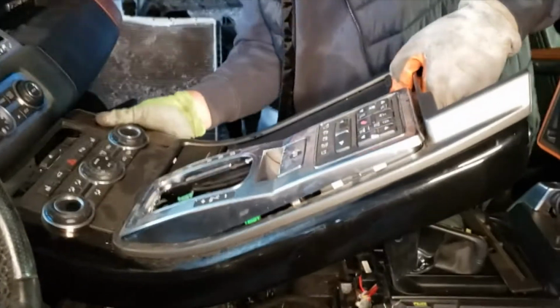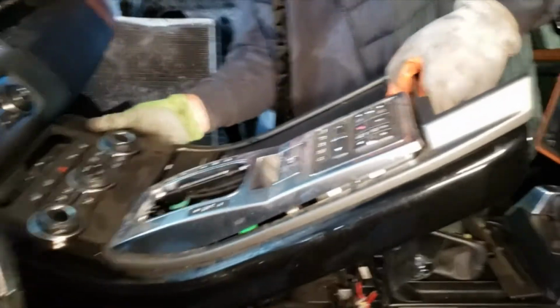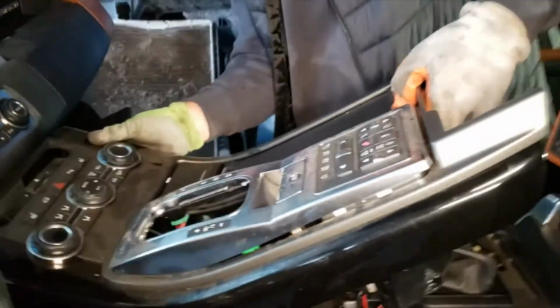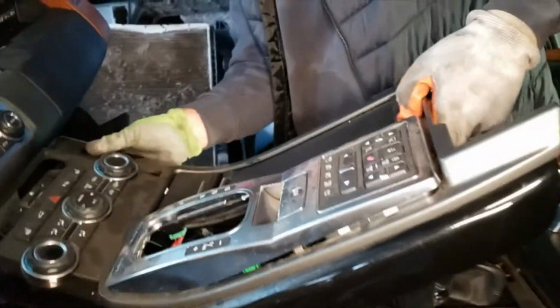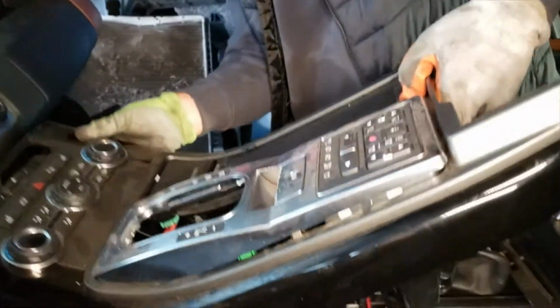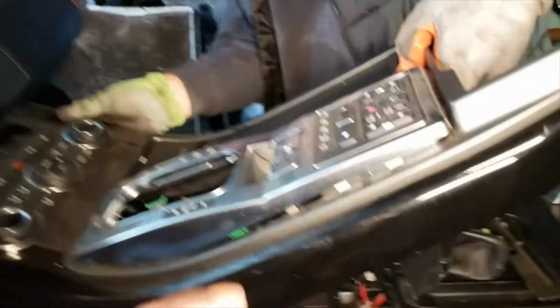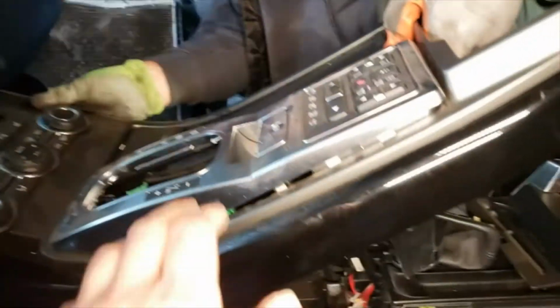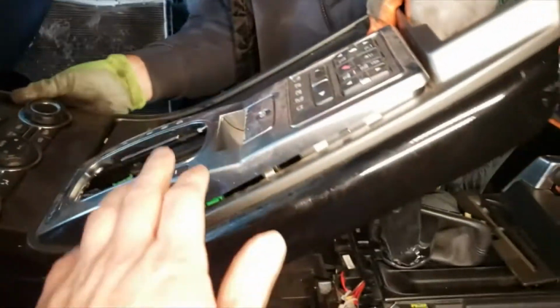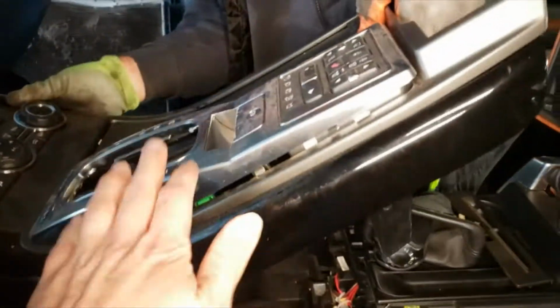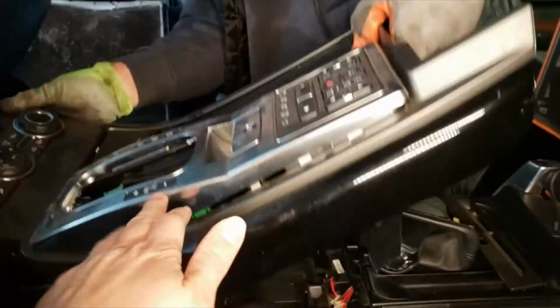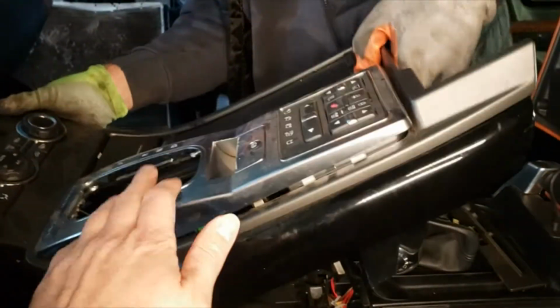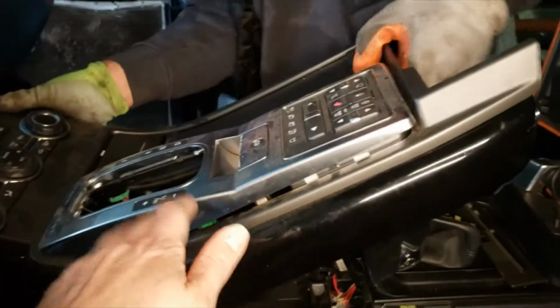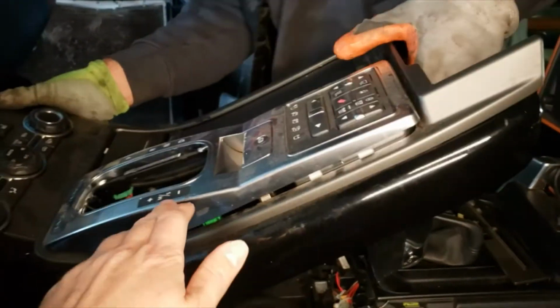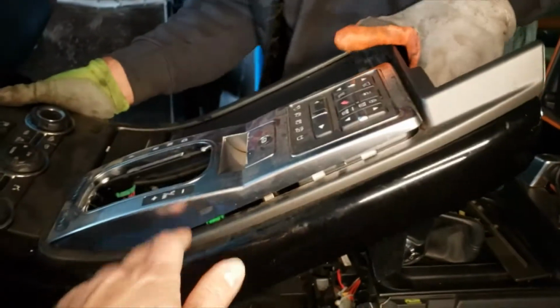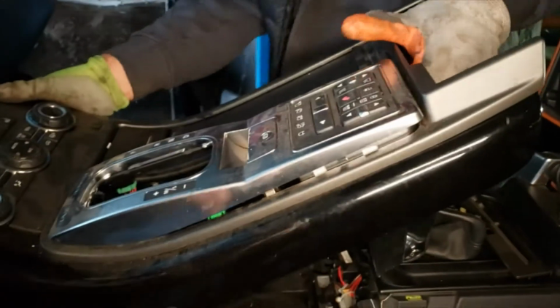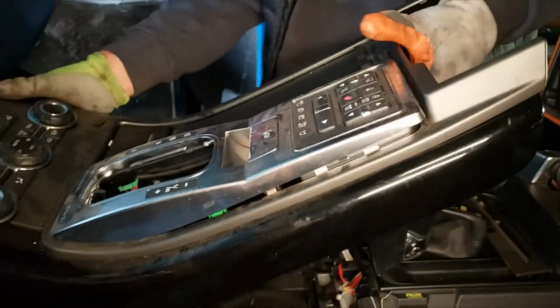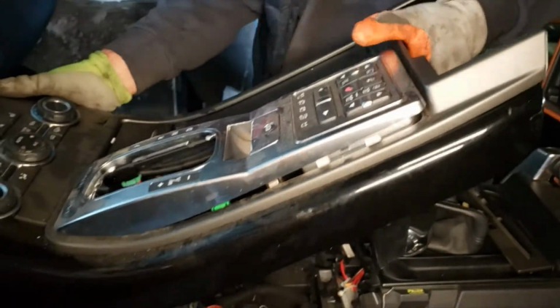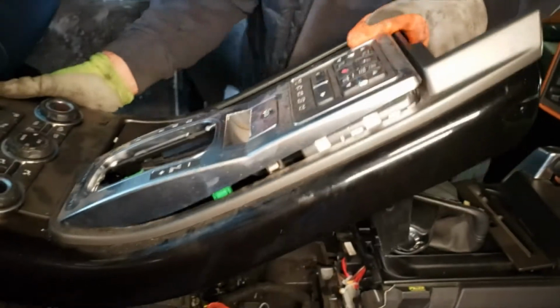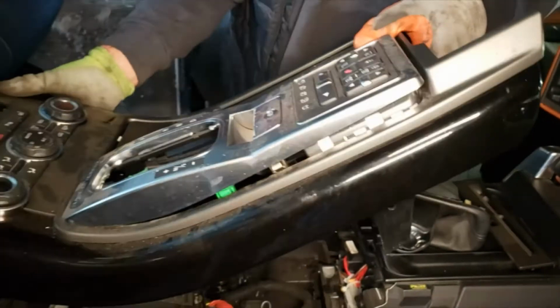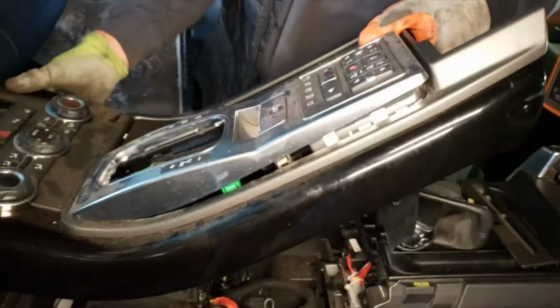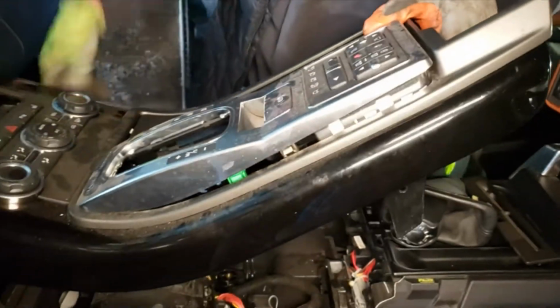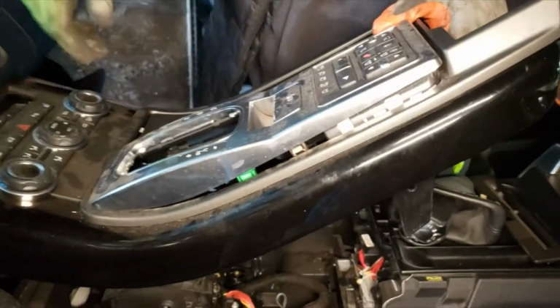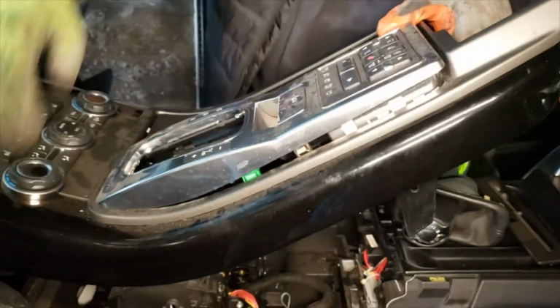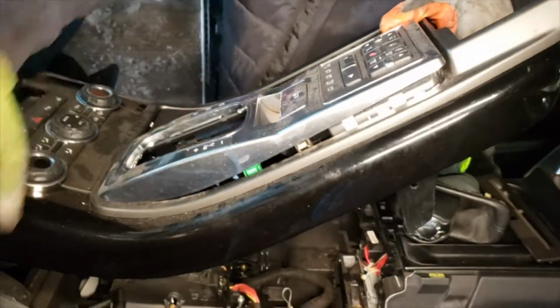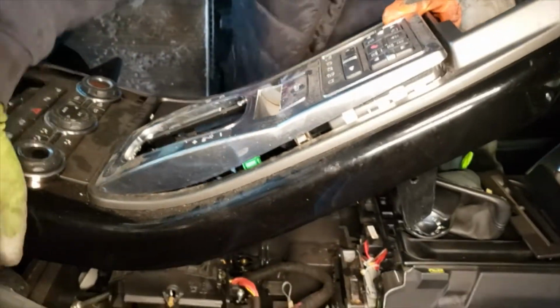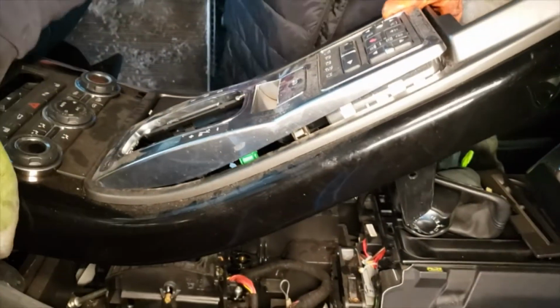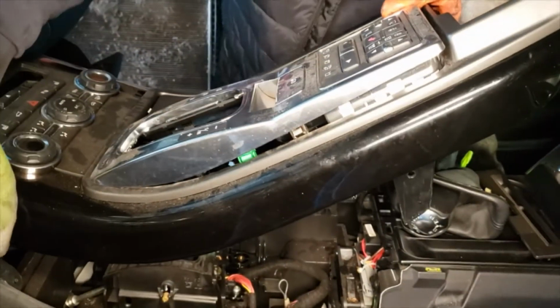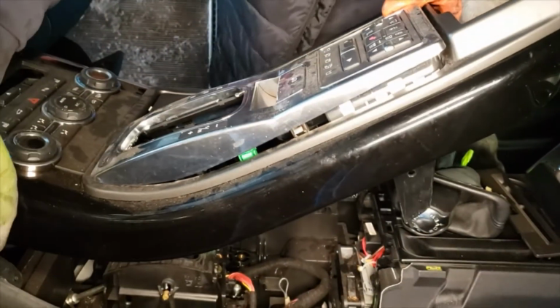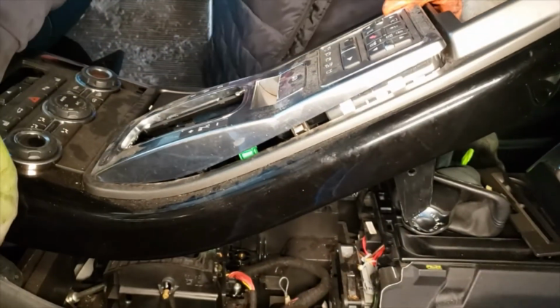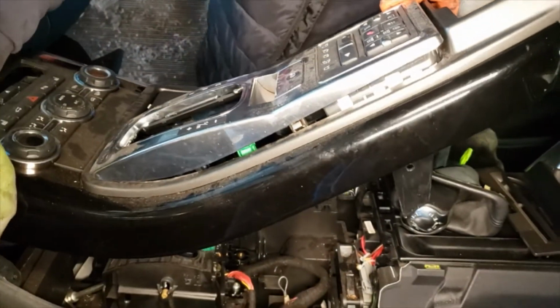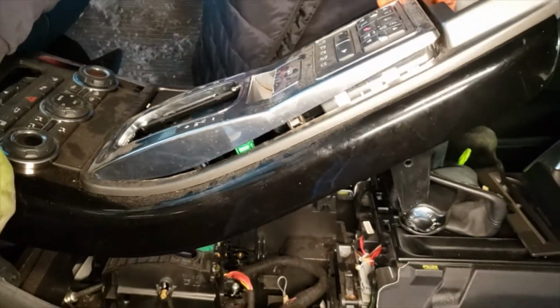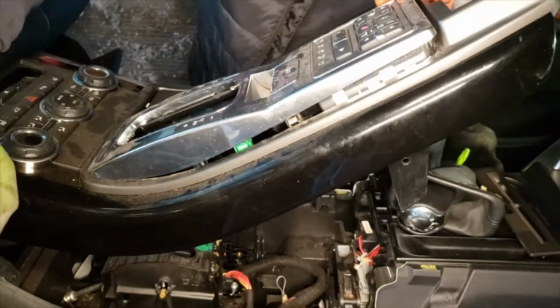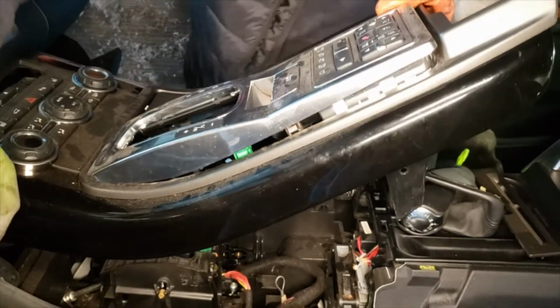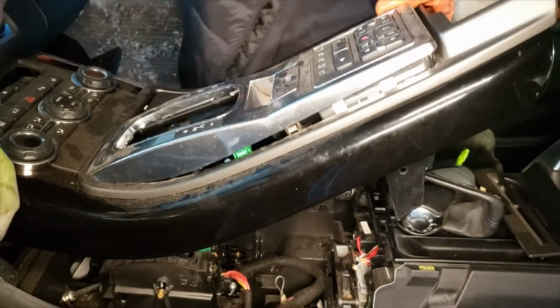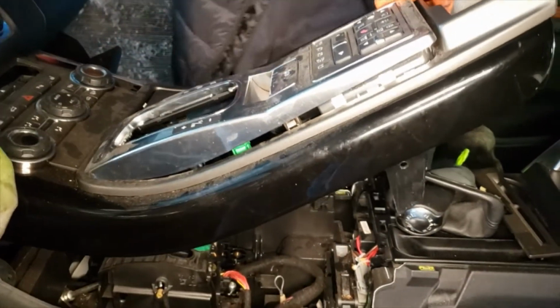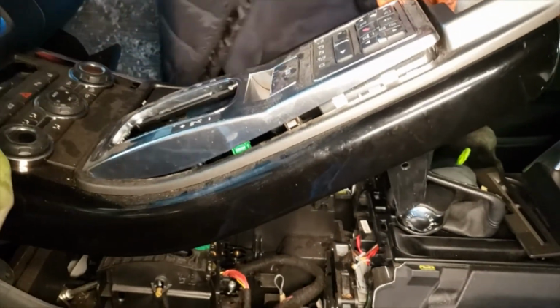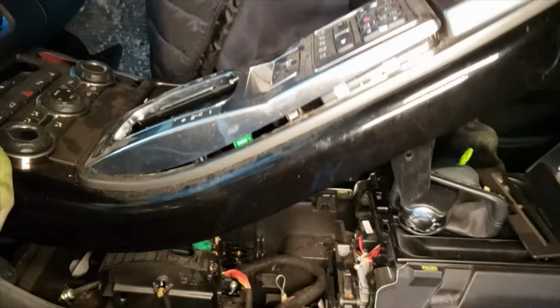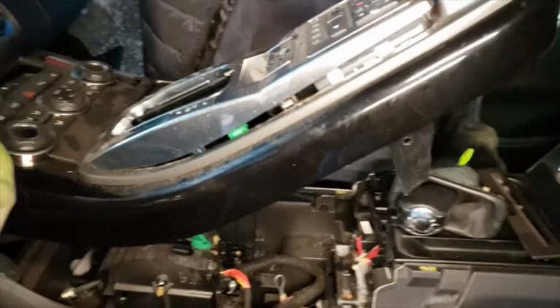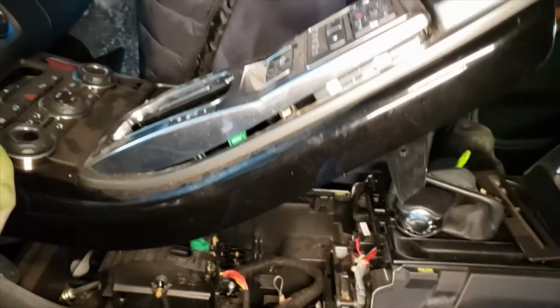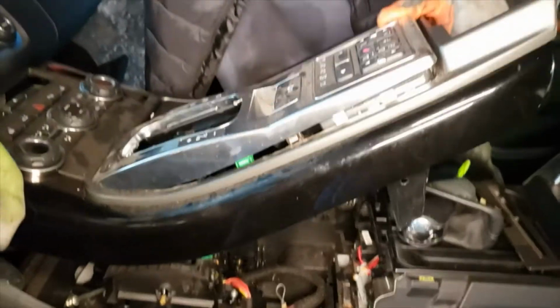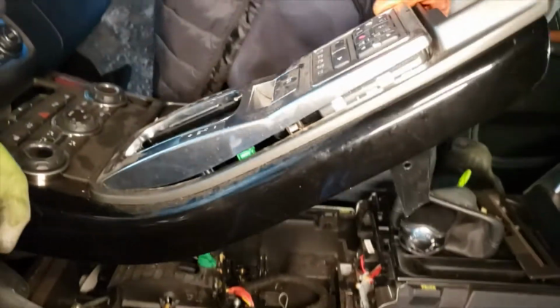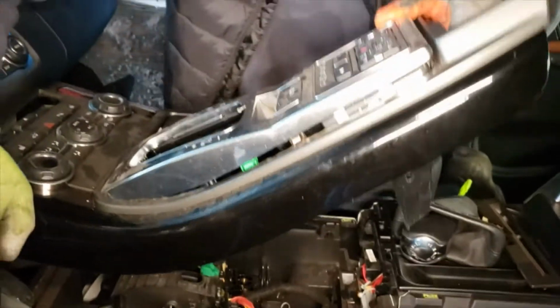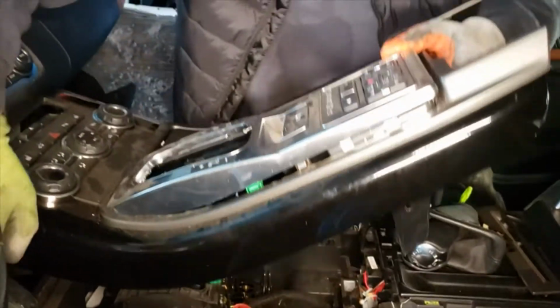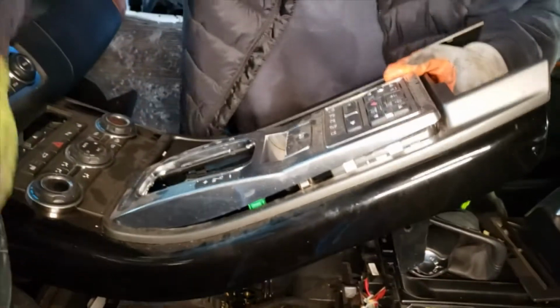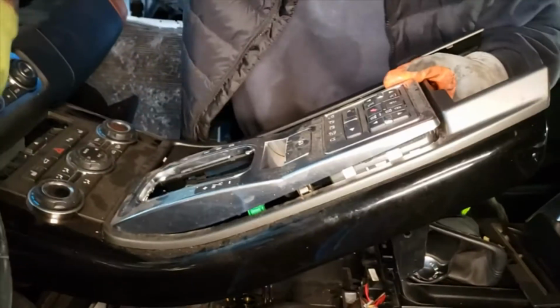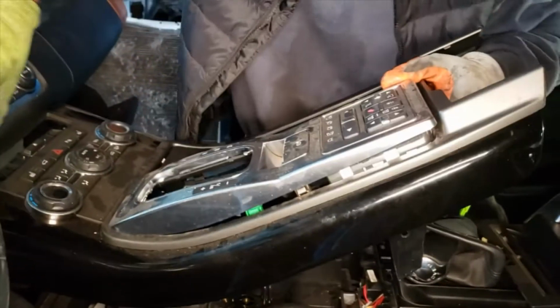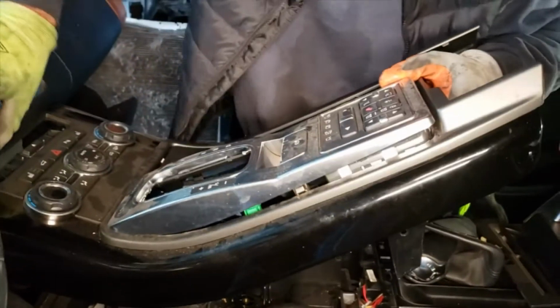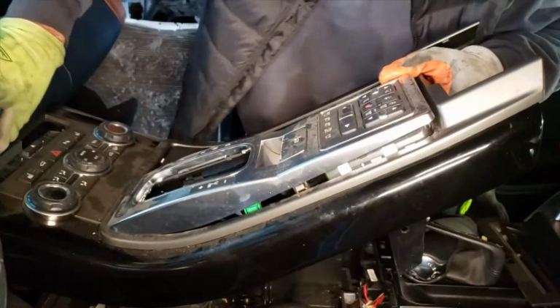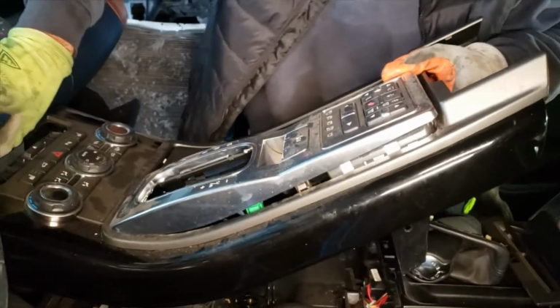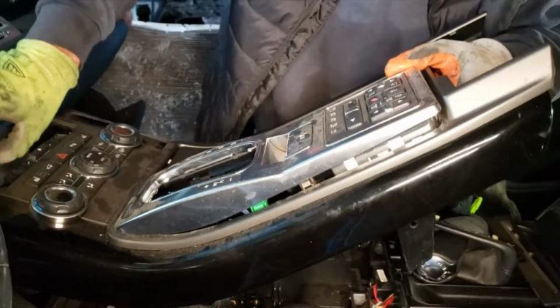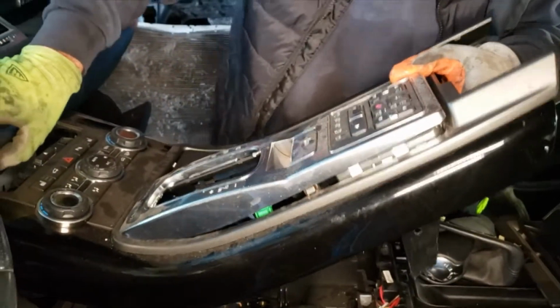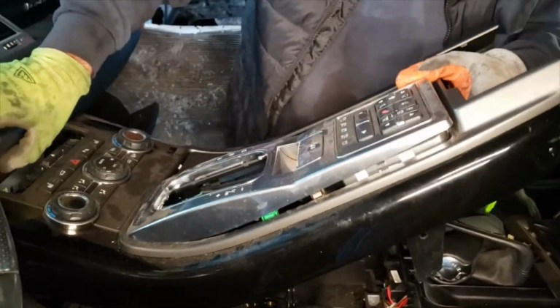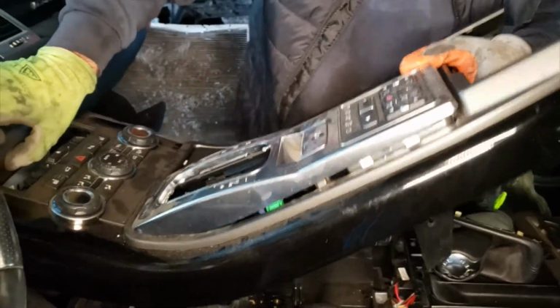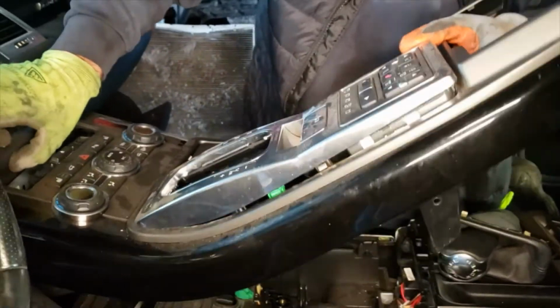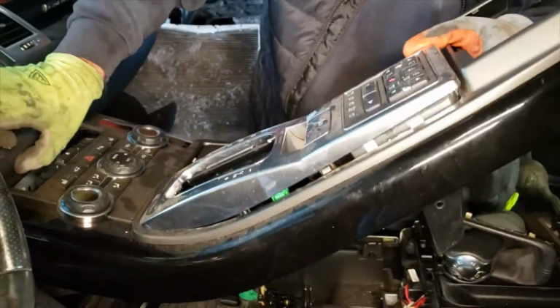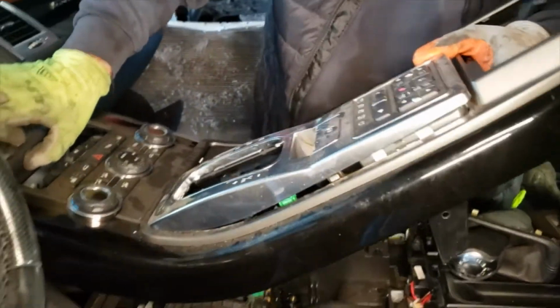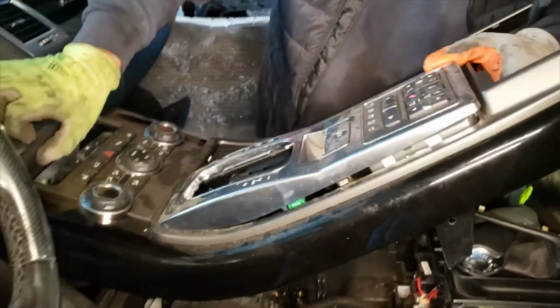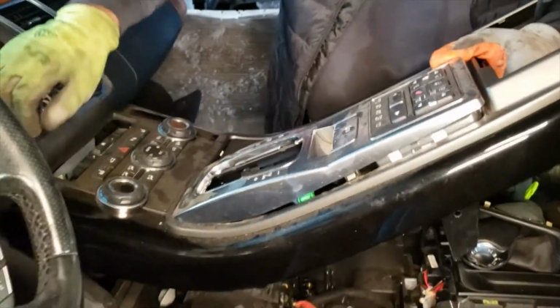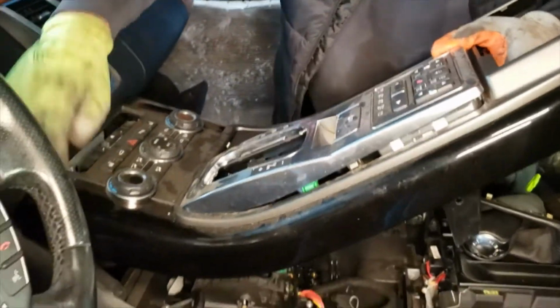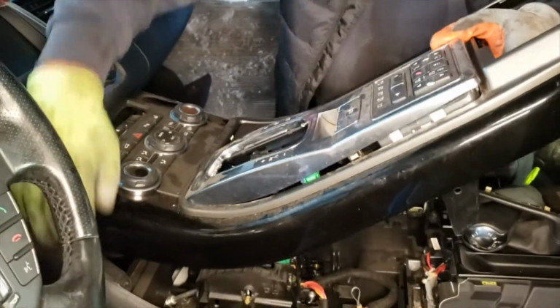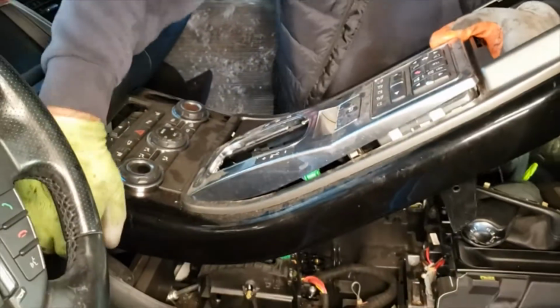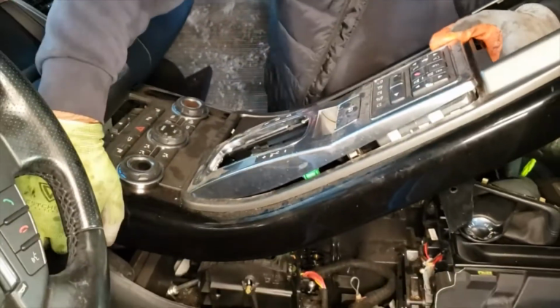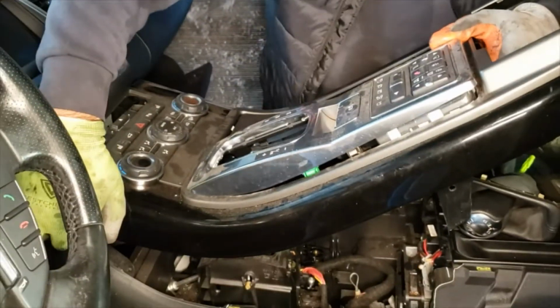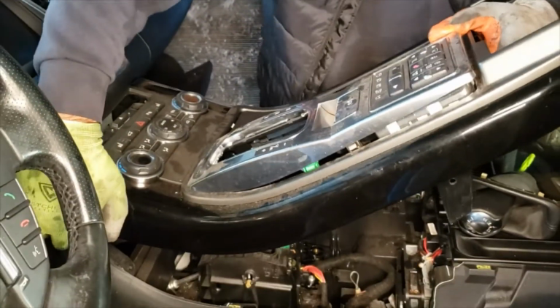I guess this cover is screwed in from the front of it, so we're not gonna take it off at the moment. We're gonna try to take off the whole assembly.